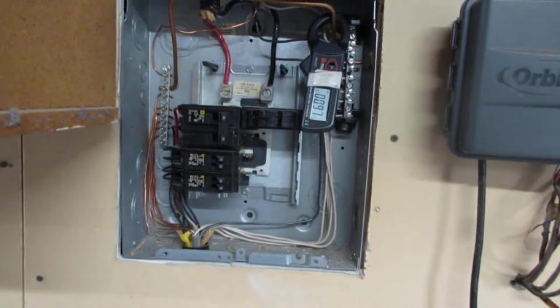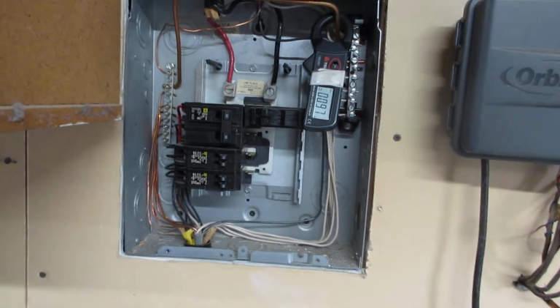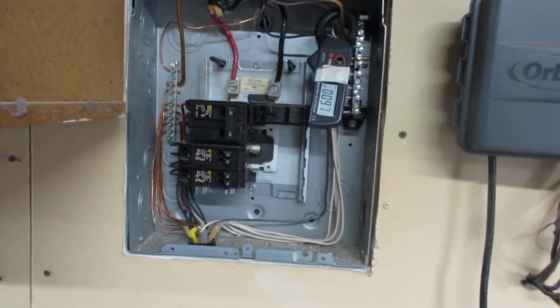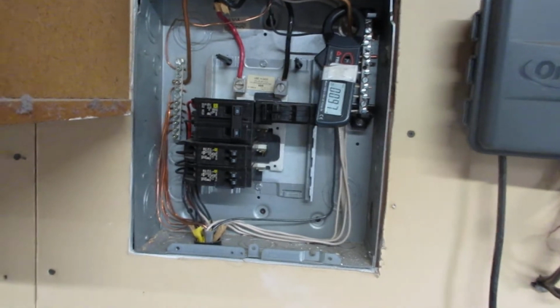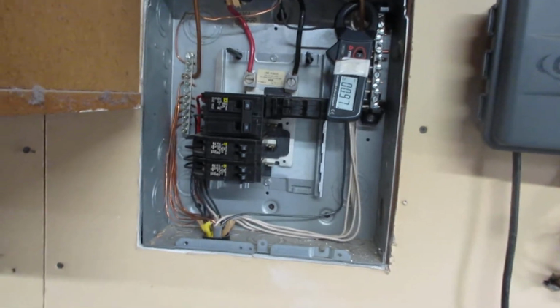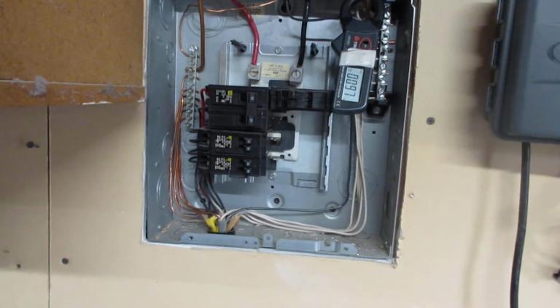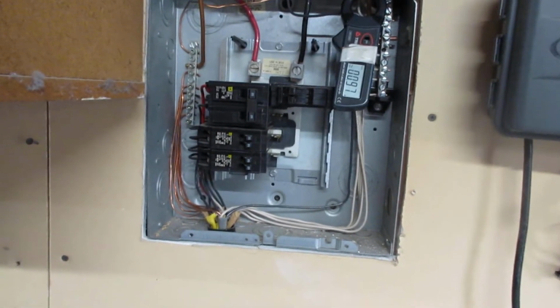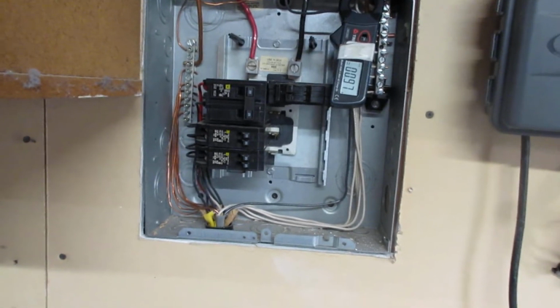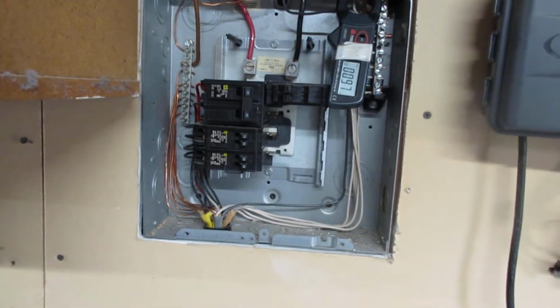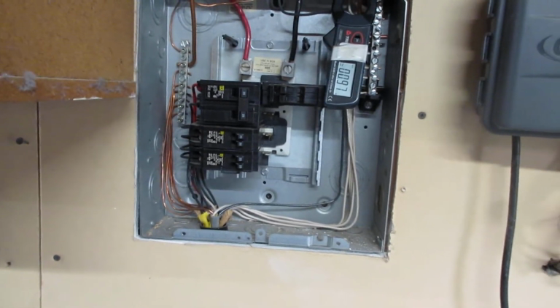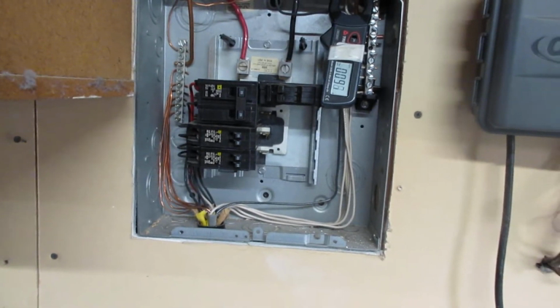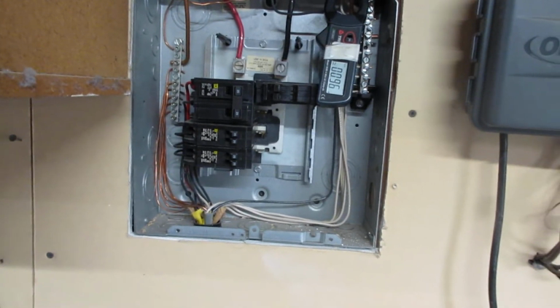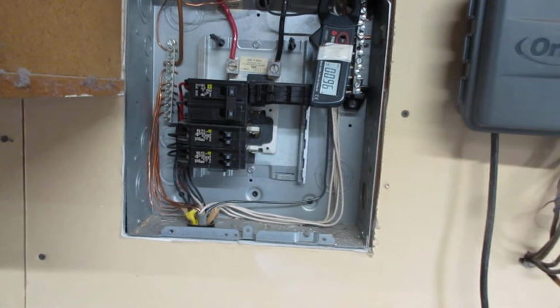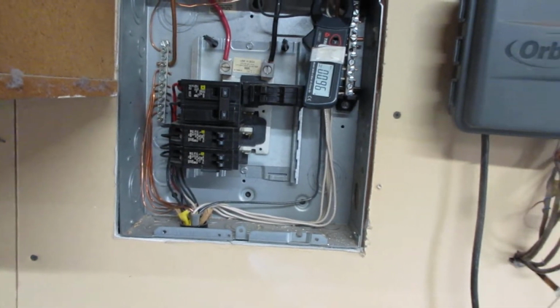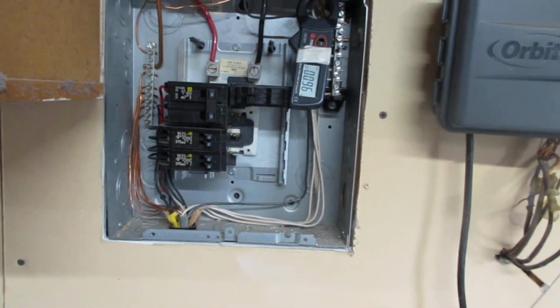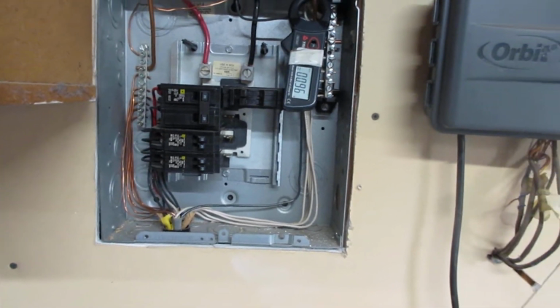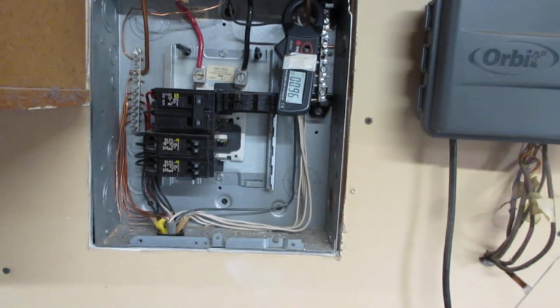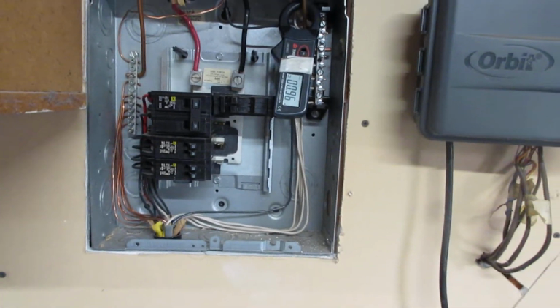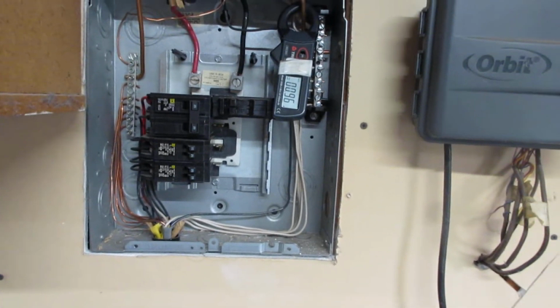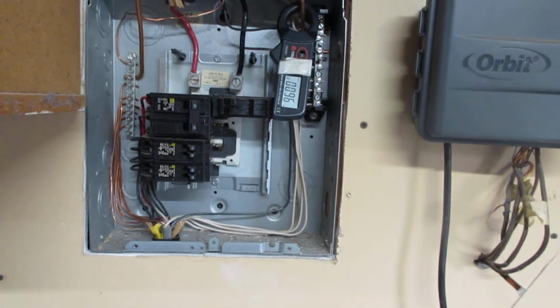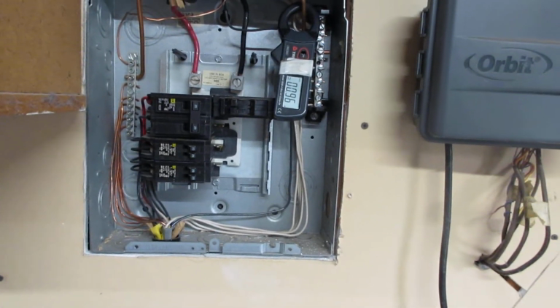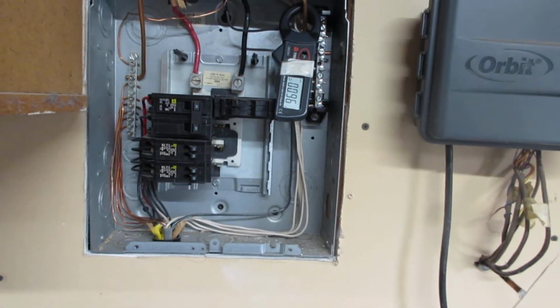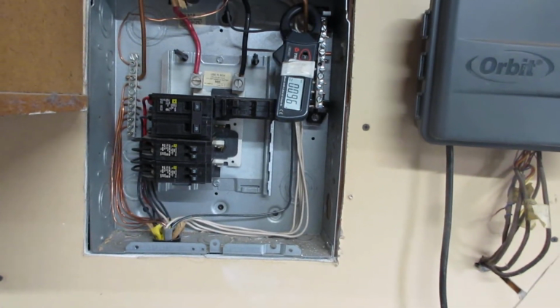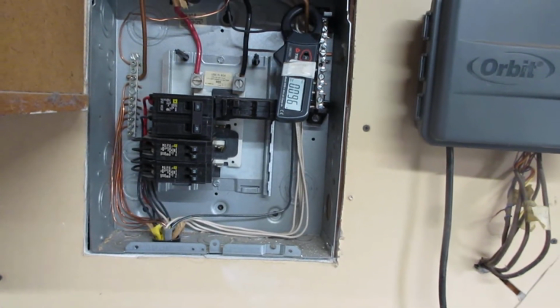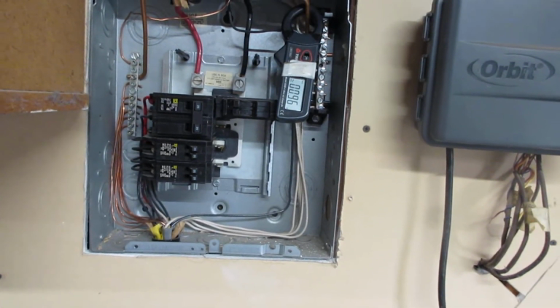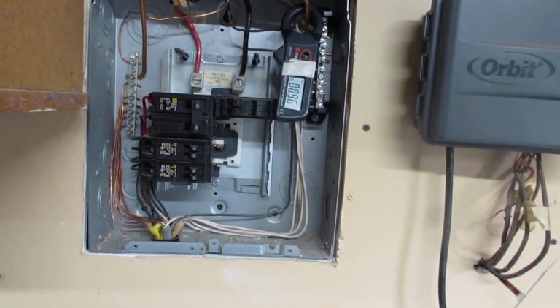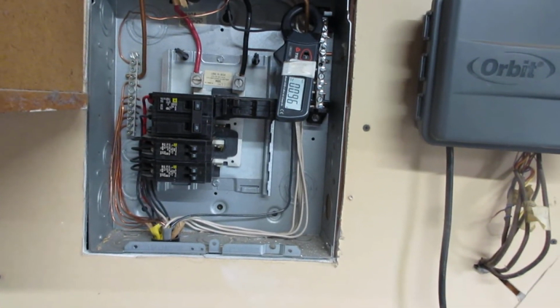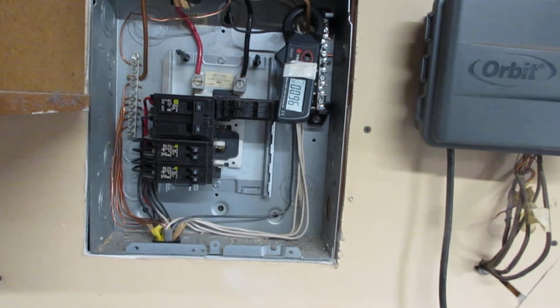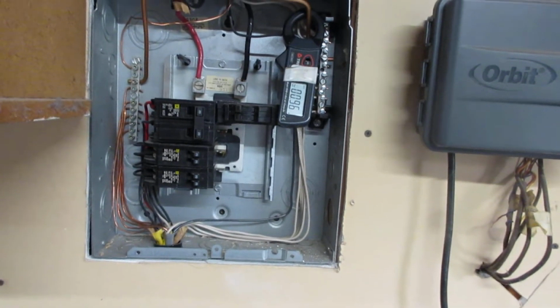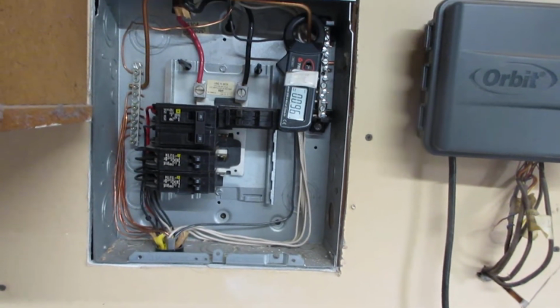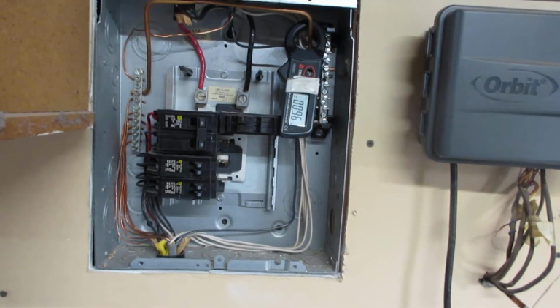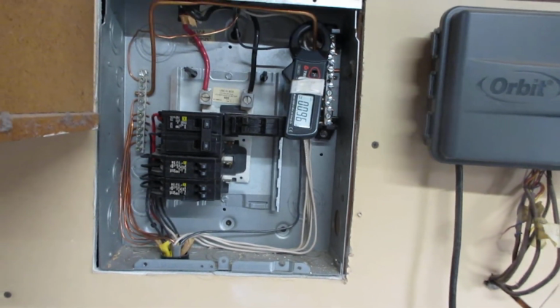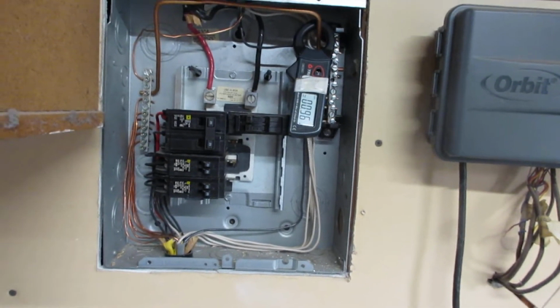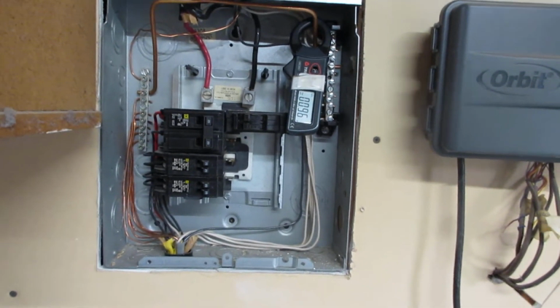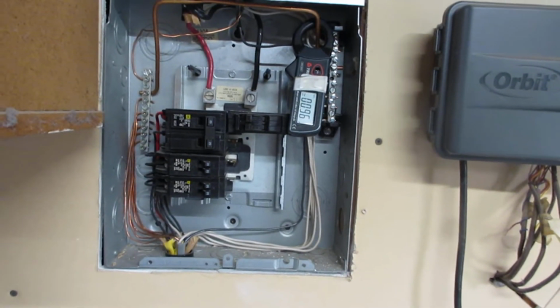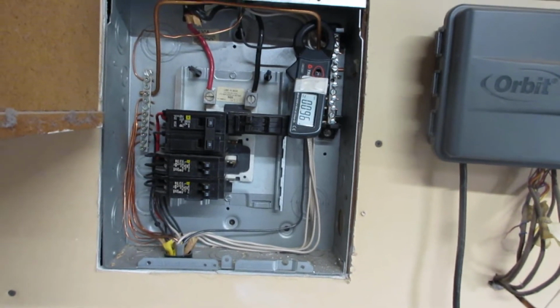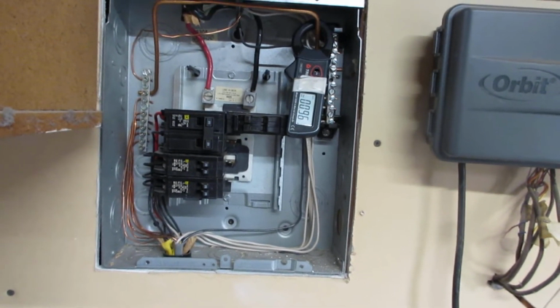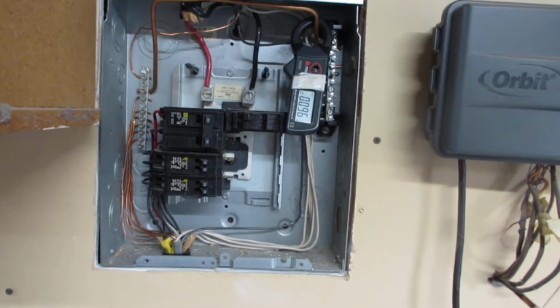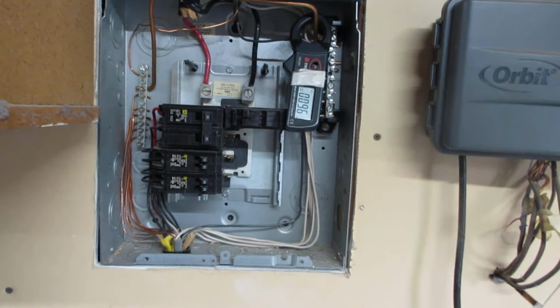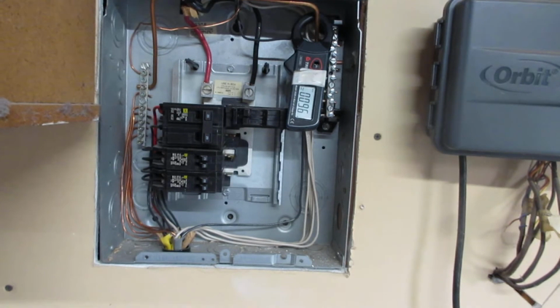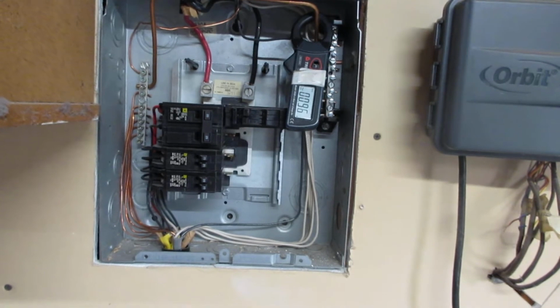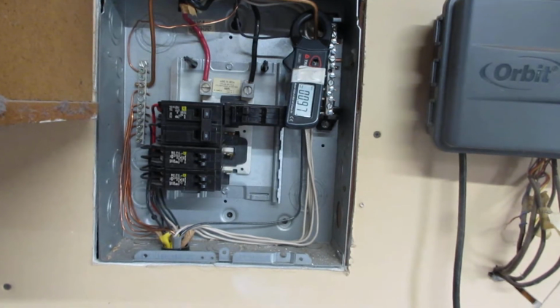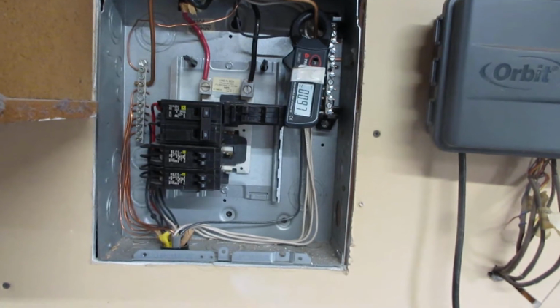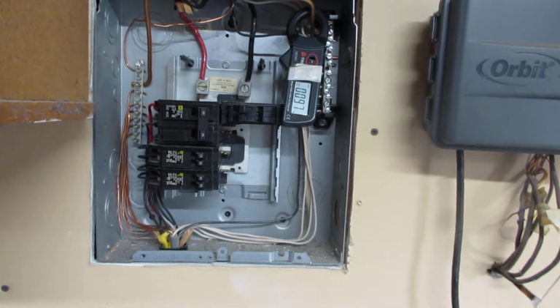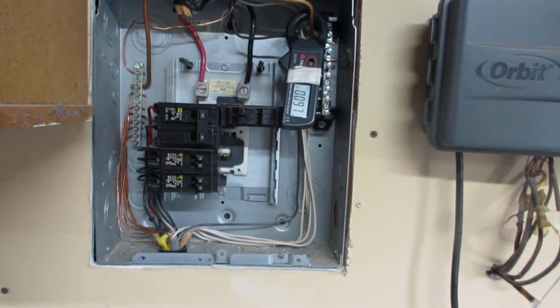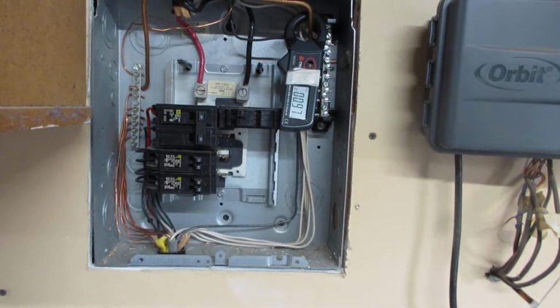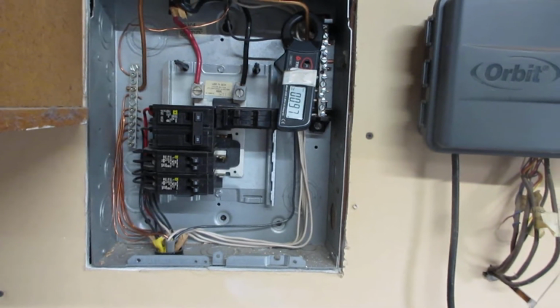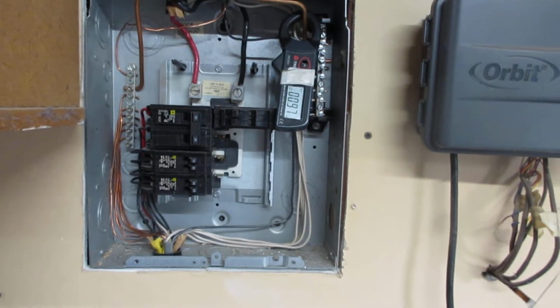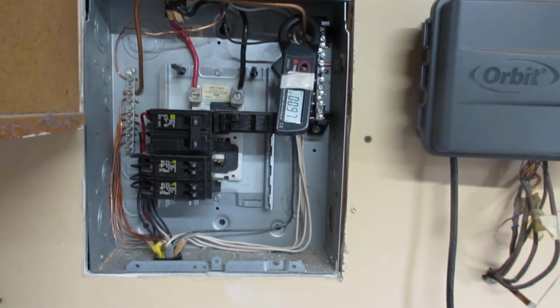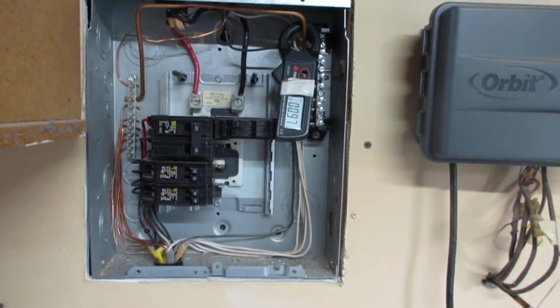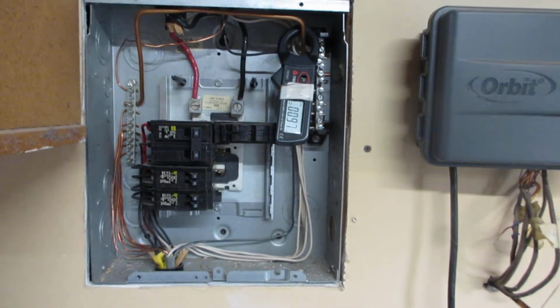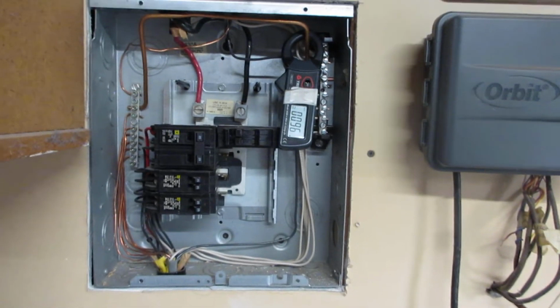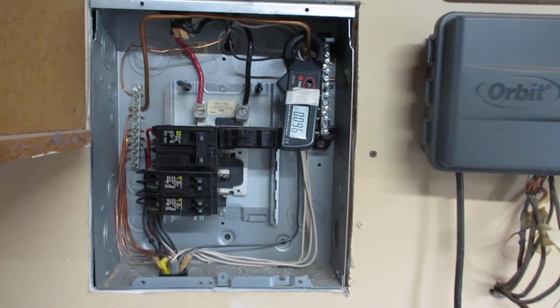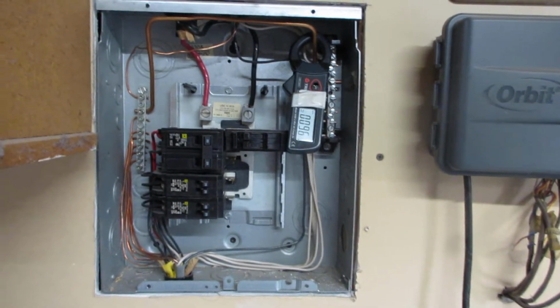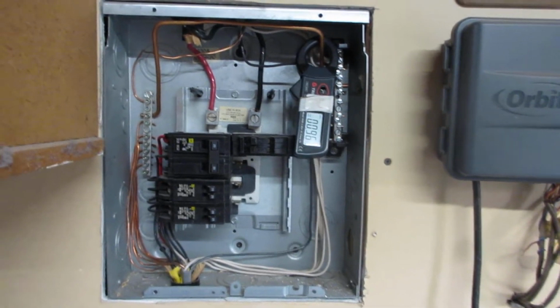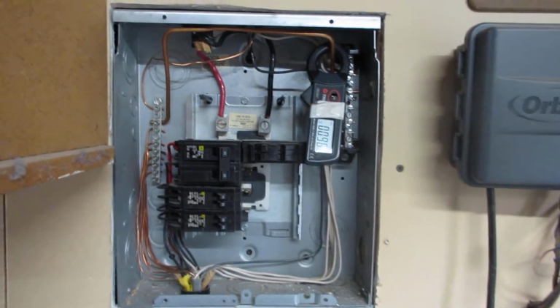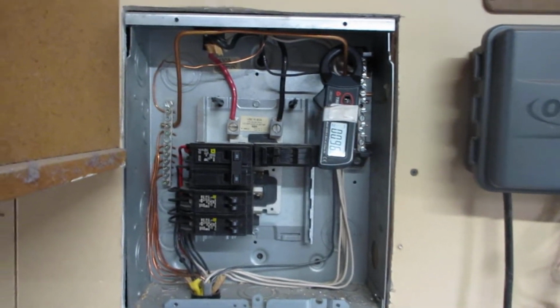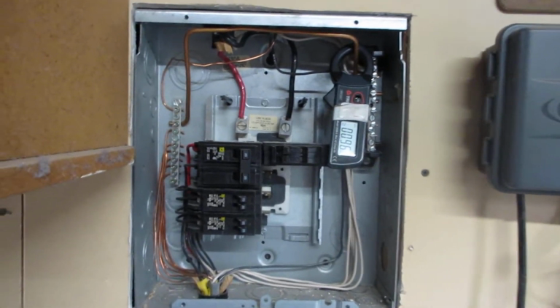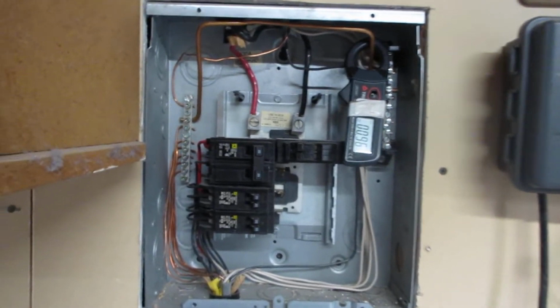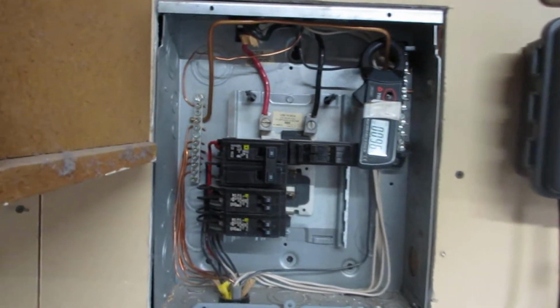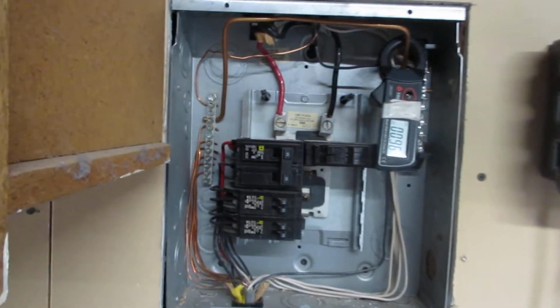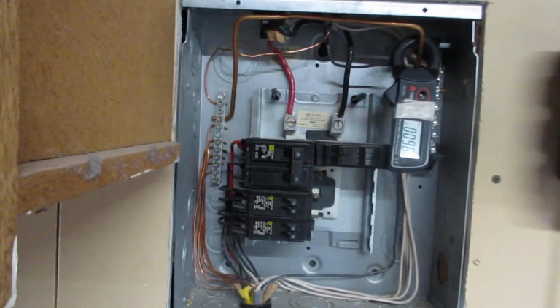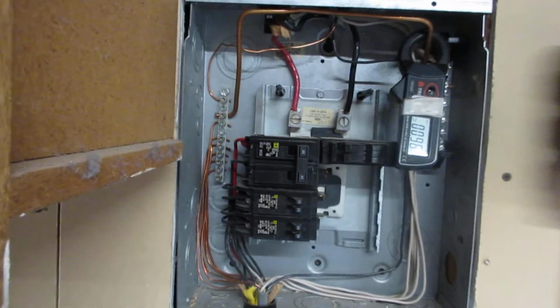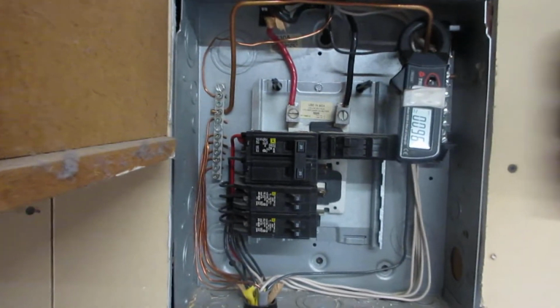But when the air conditioner upstairs turns on, there is a huge magnetic field — double the extreme concern level.